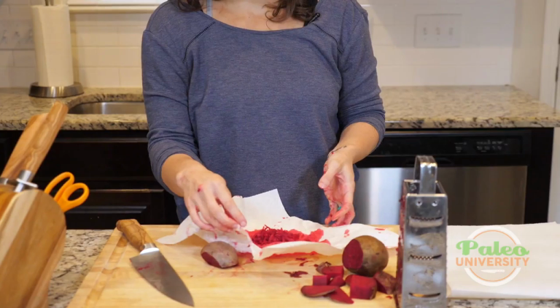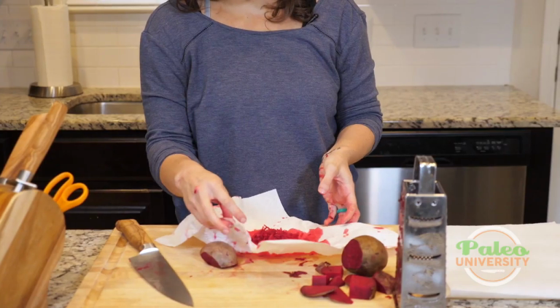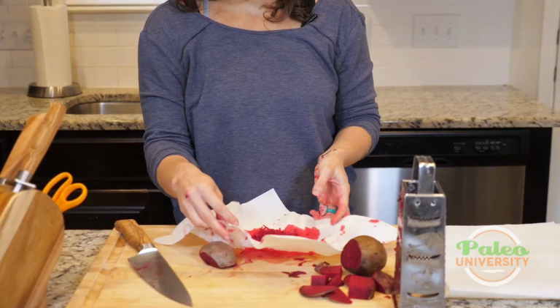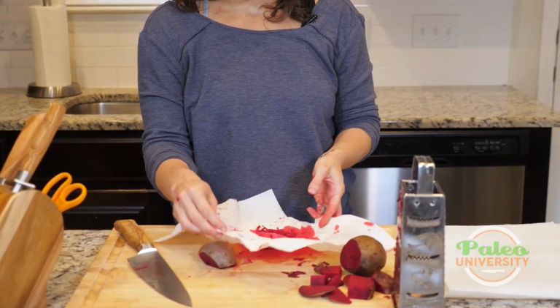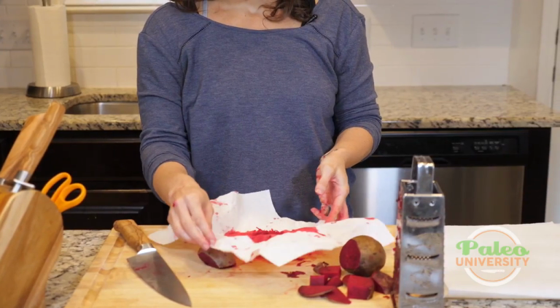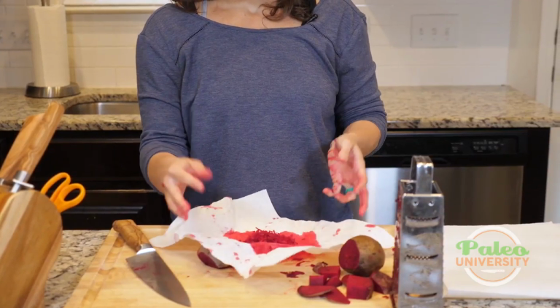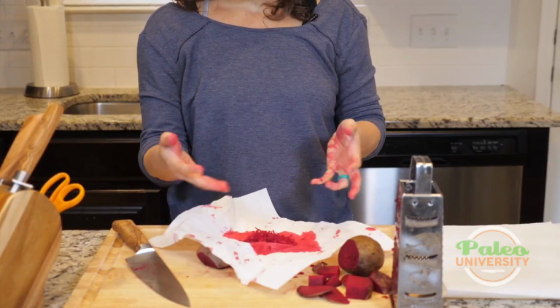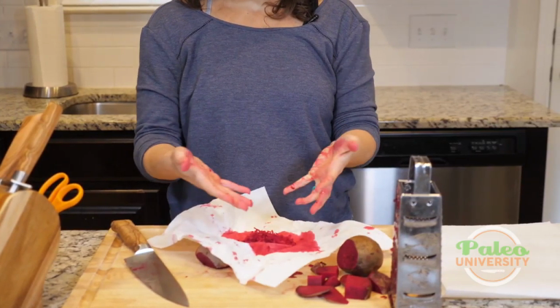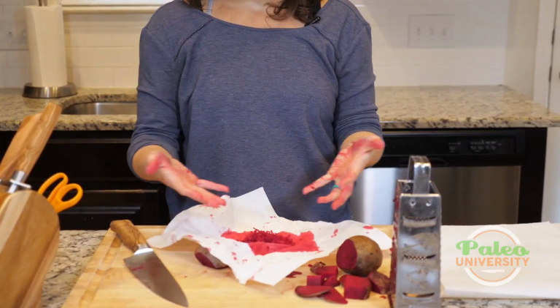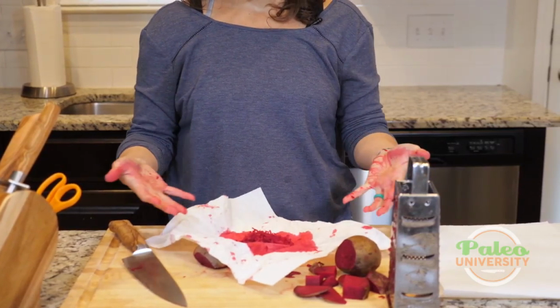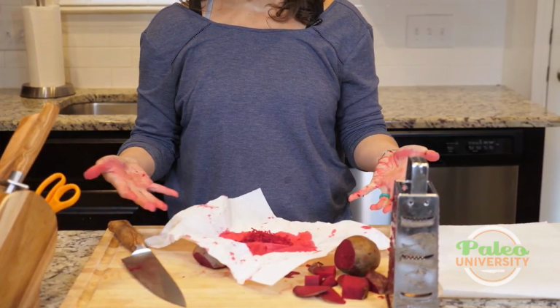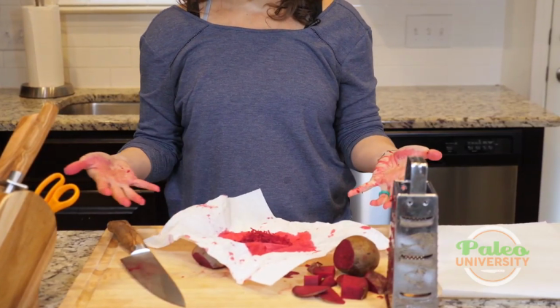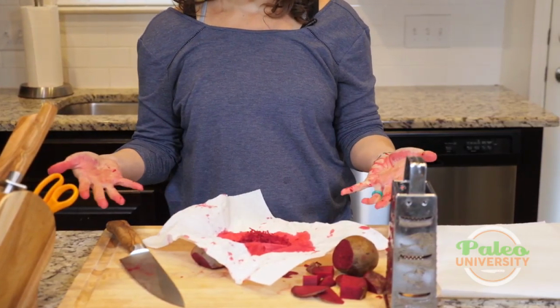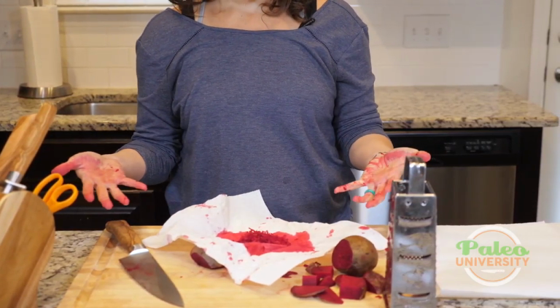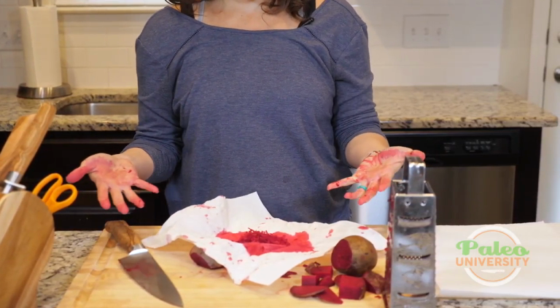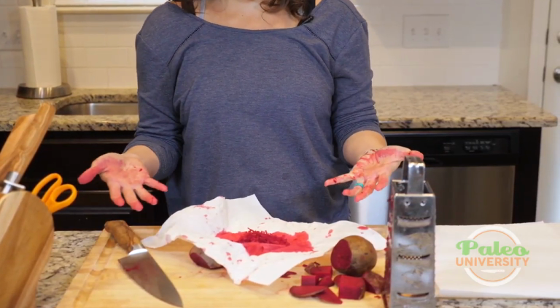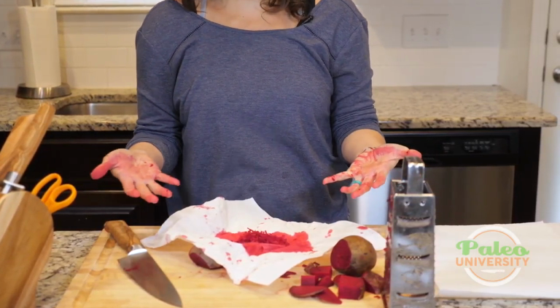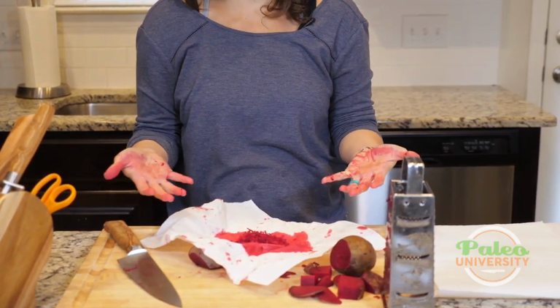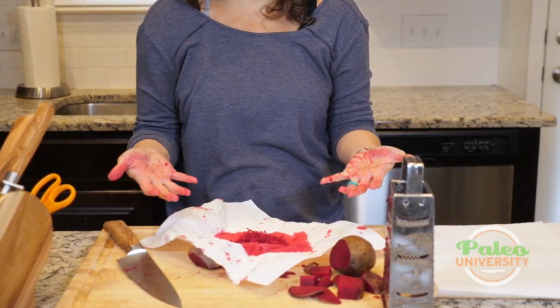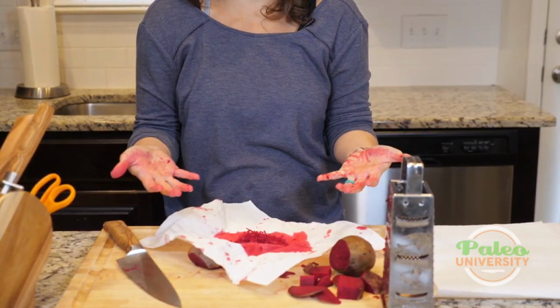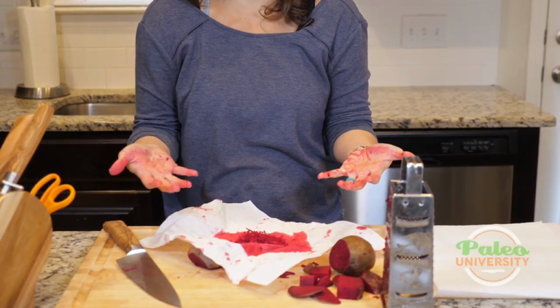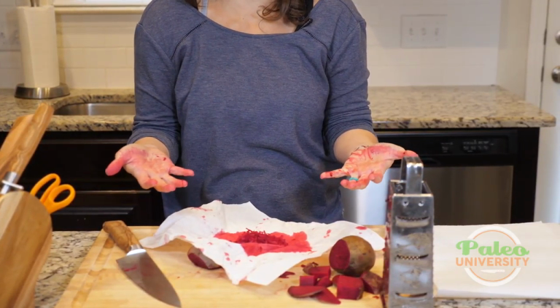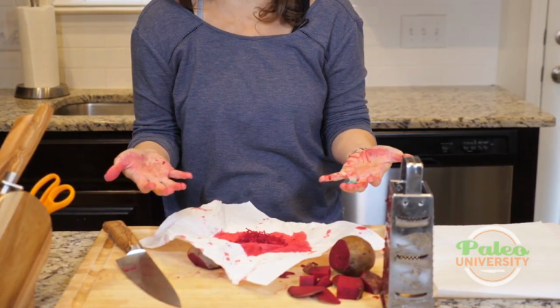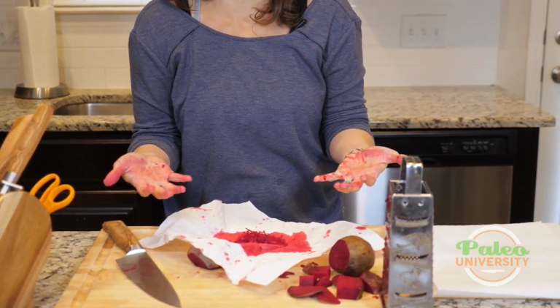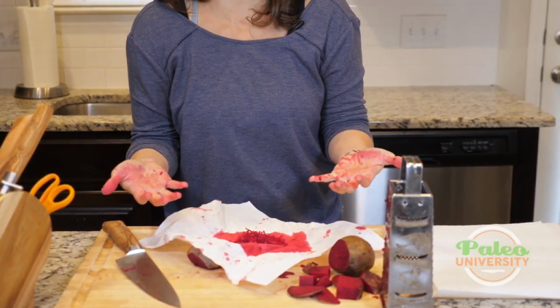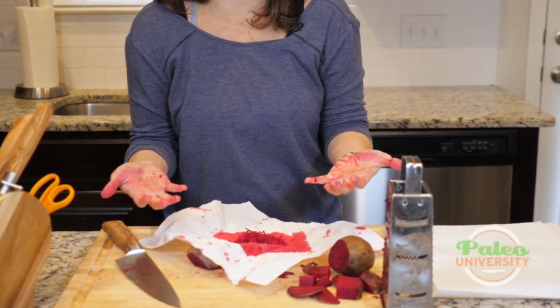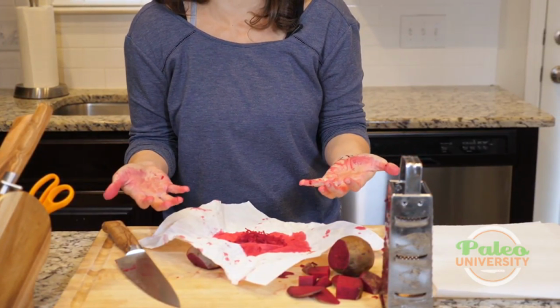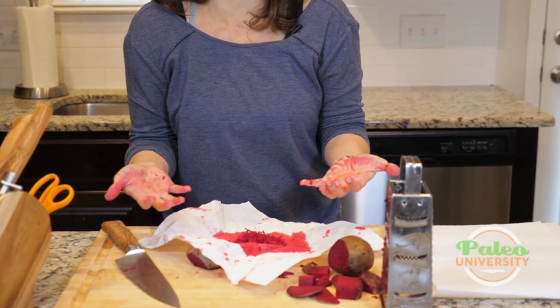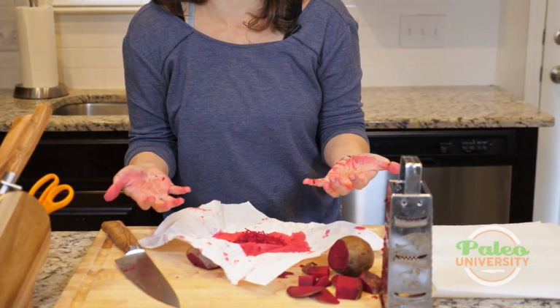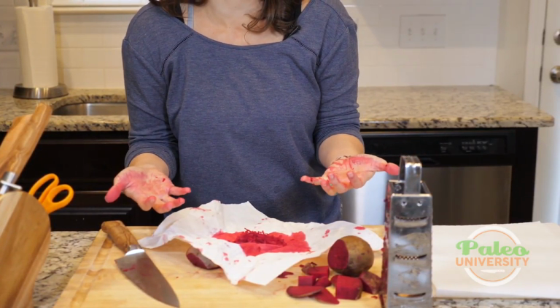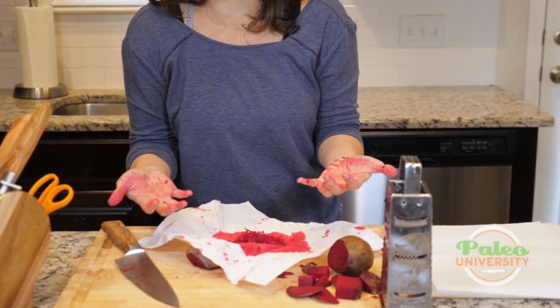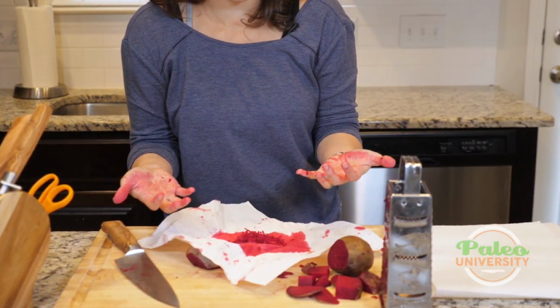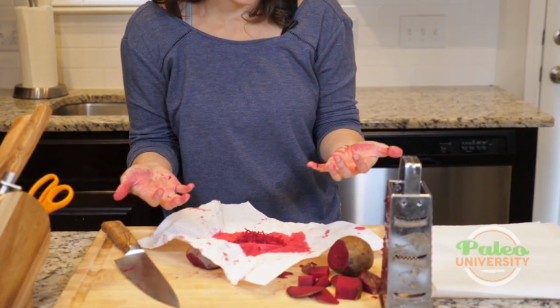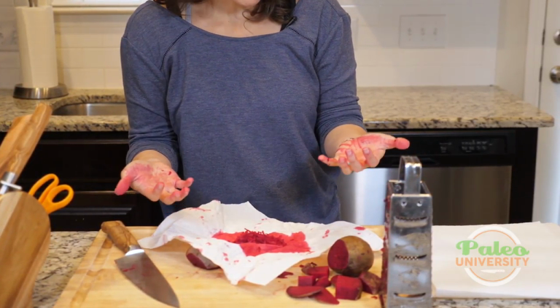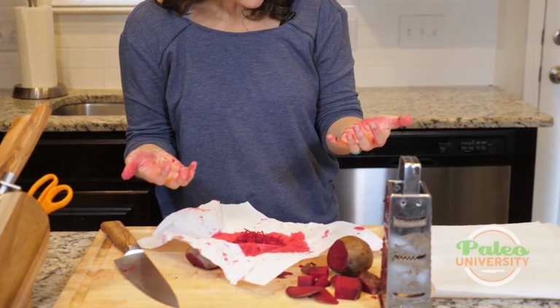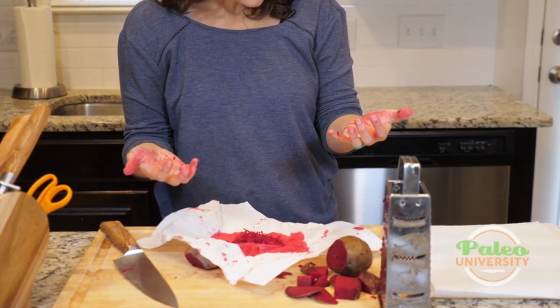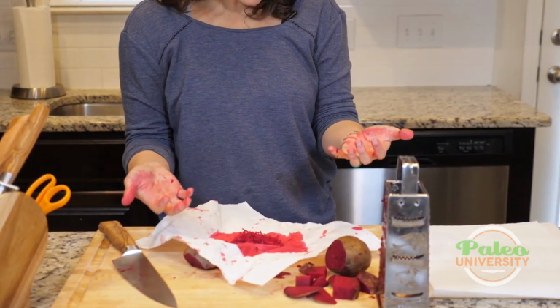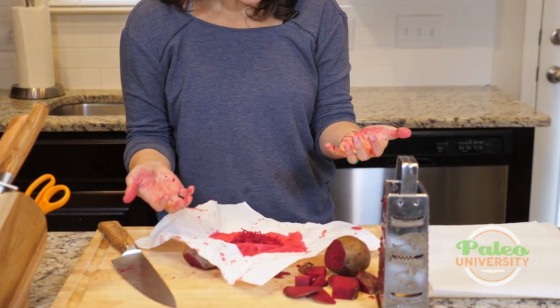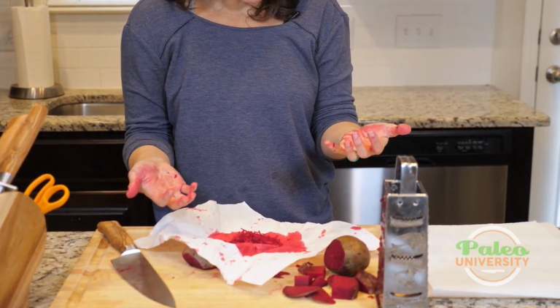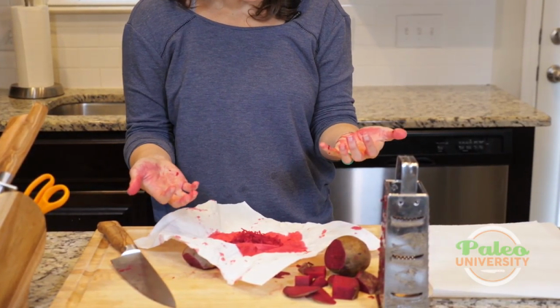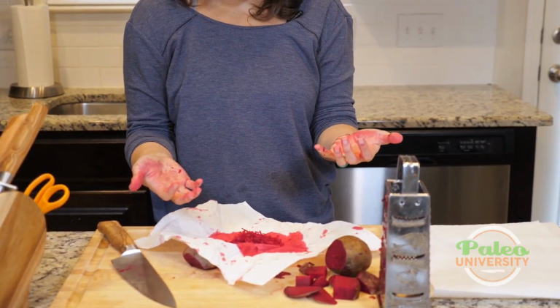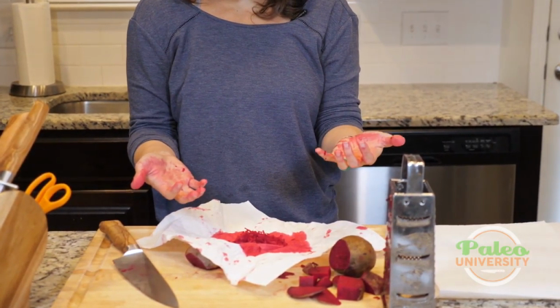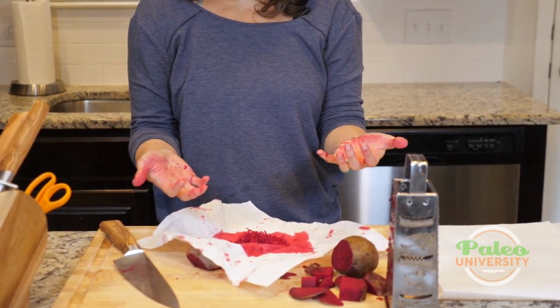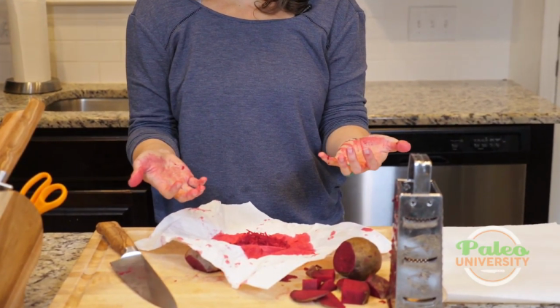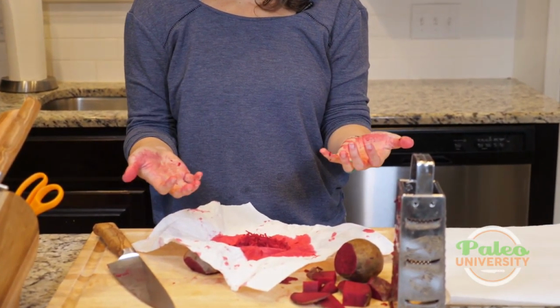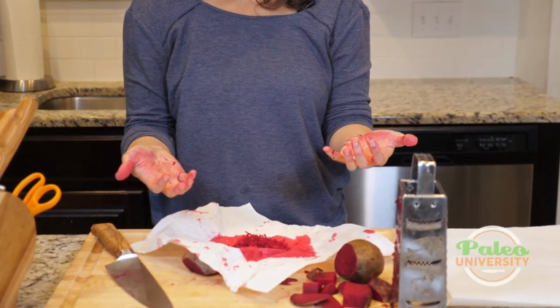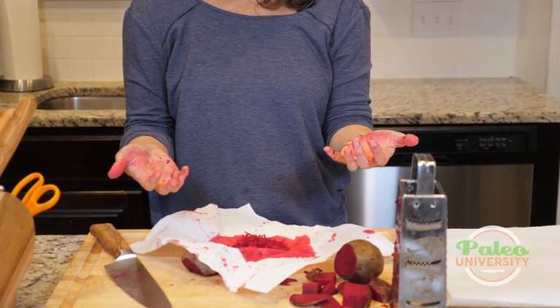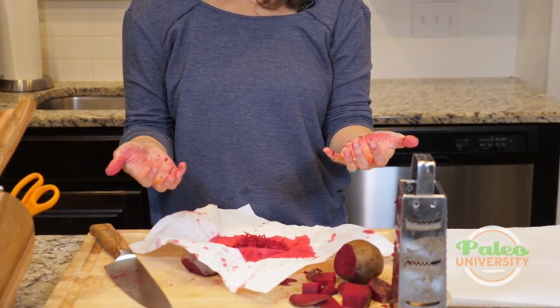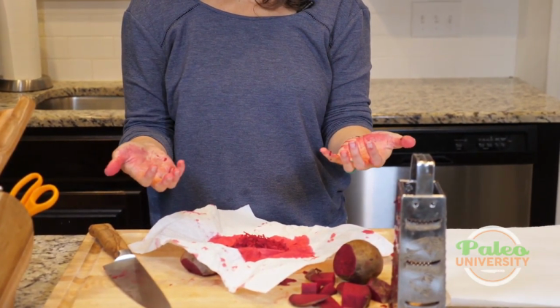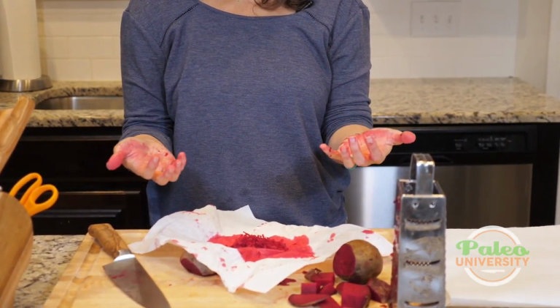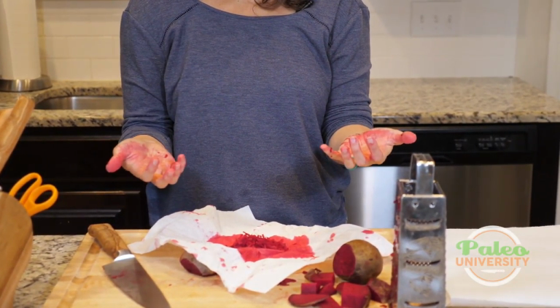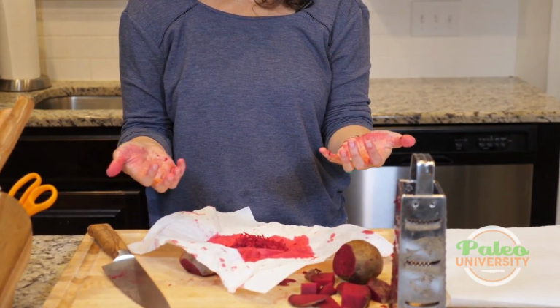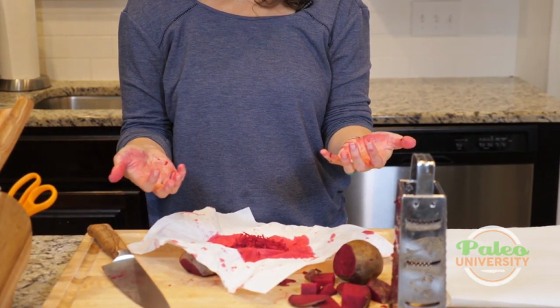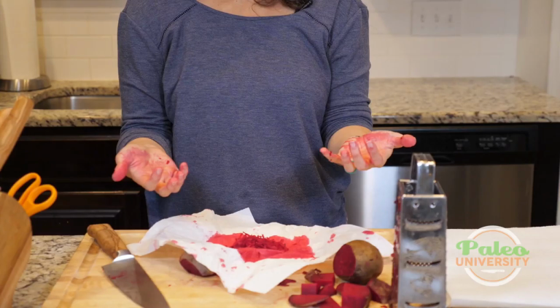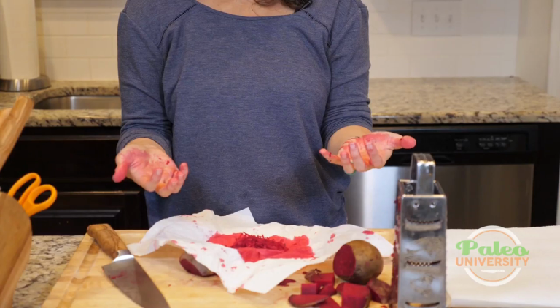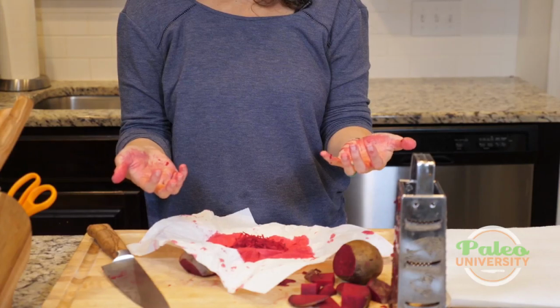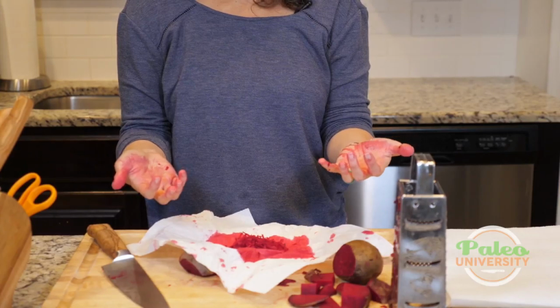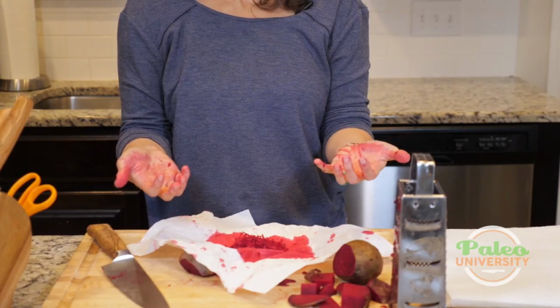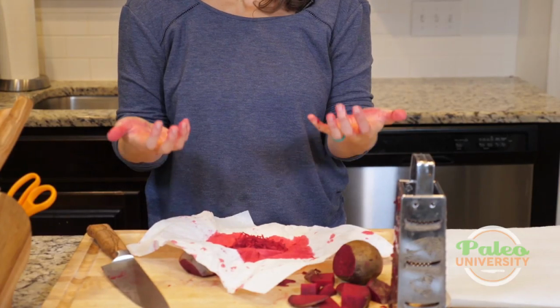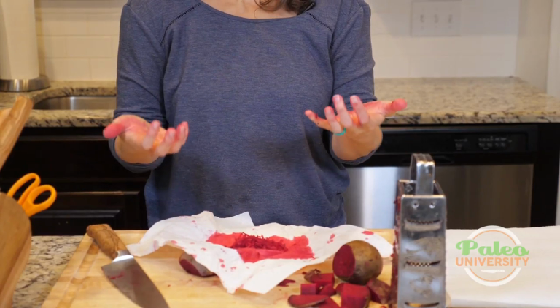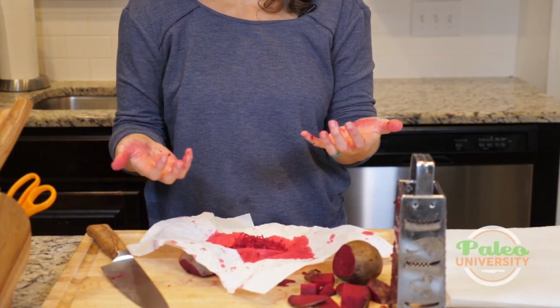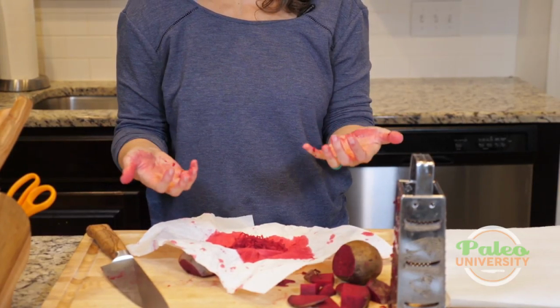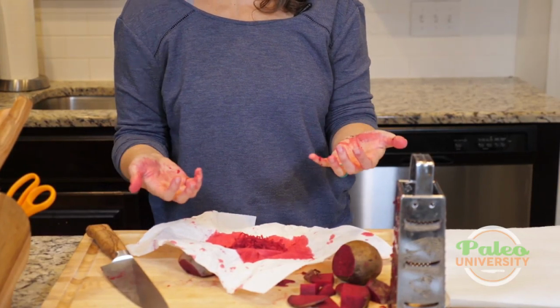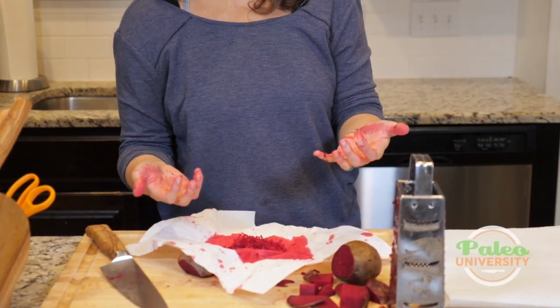So now everything looks like I've stained it with beet juice. Let me go see if I can clean all this off. That's it for today.